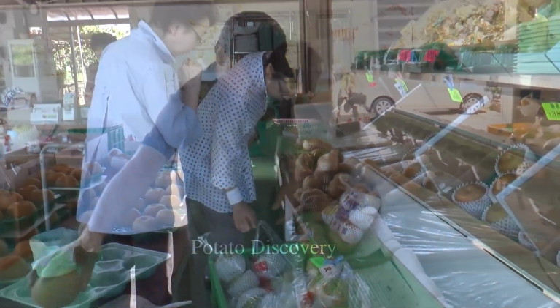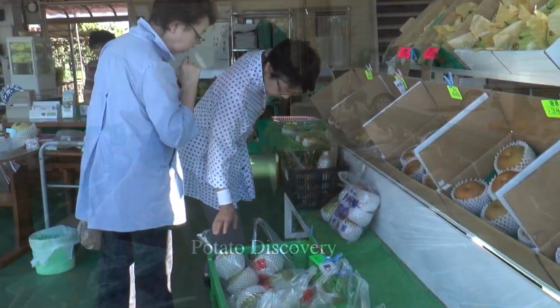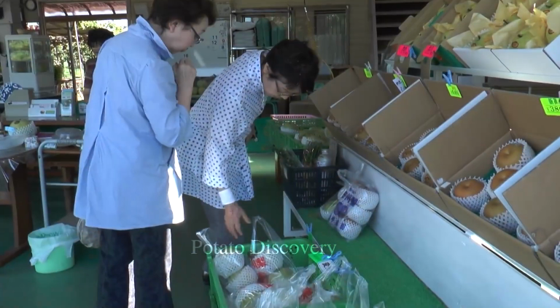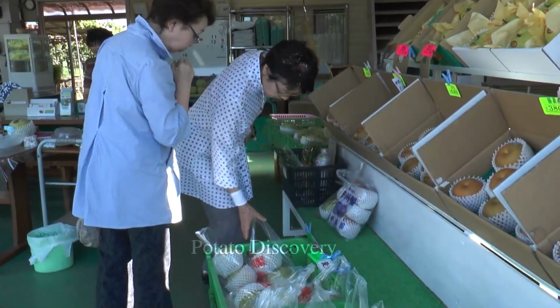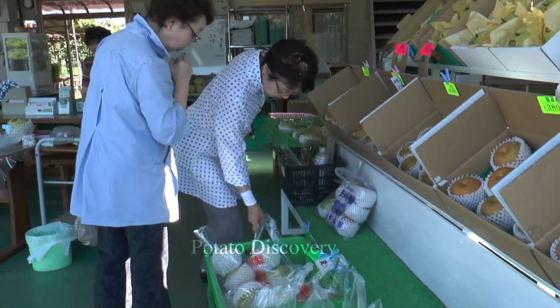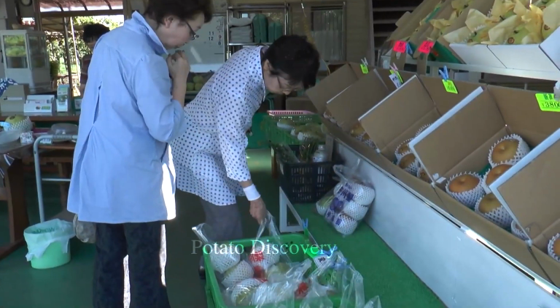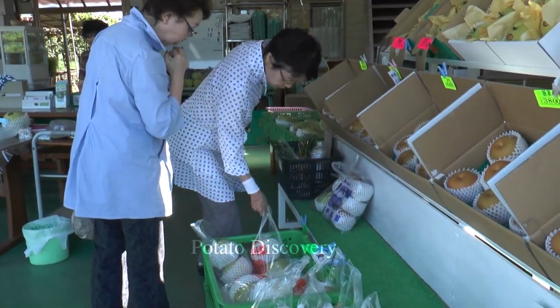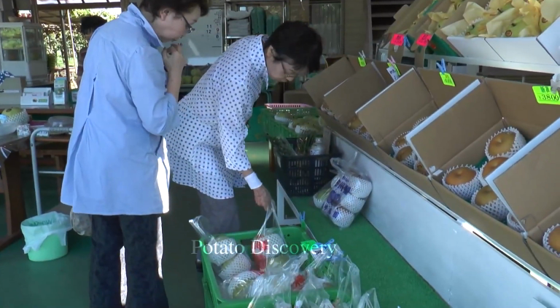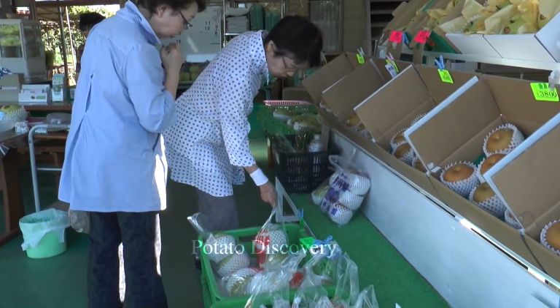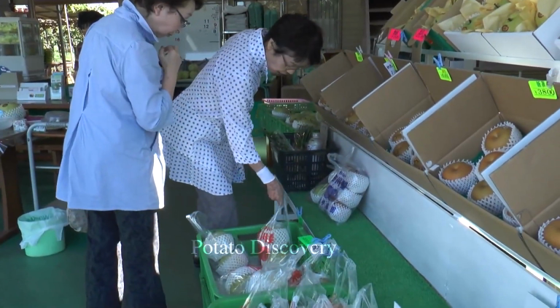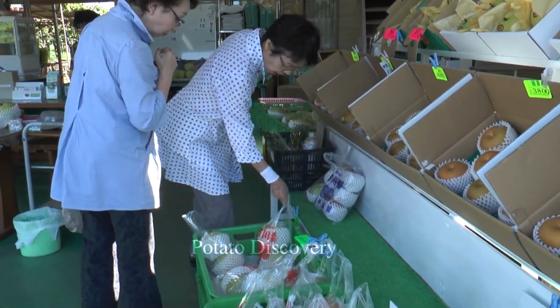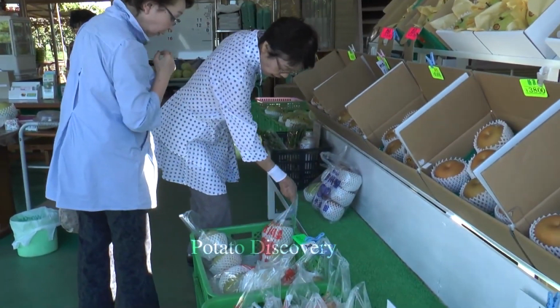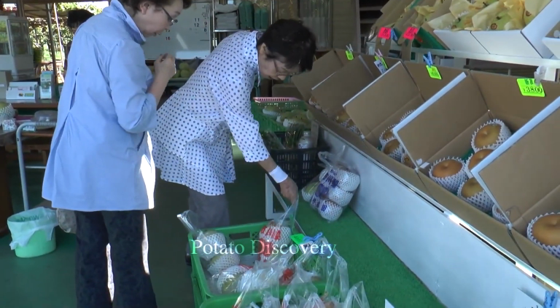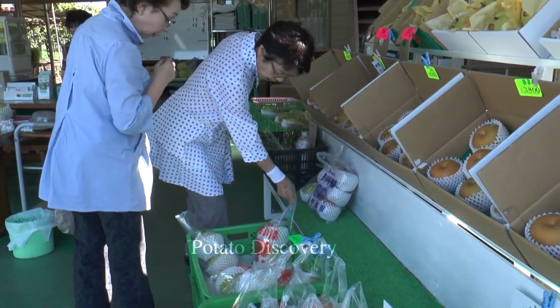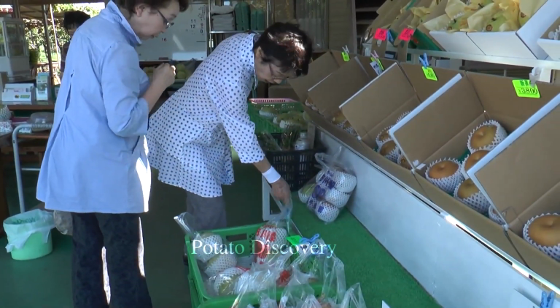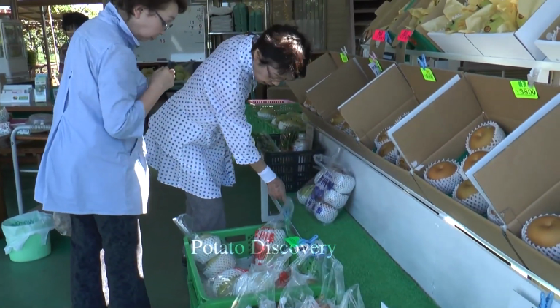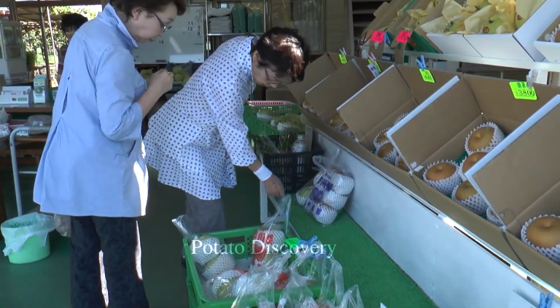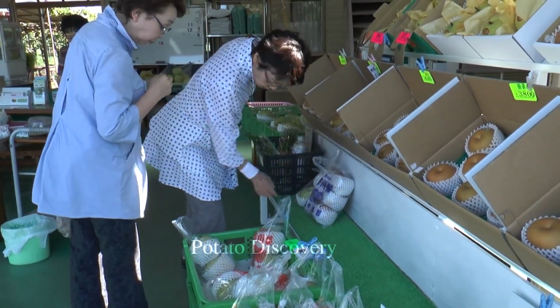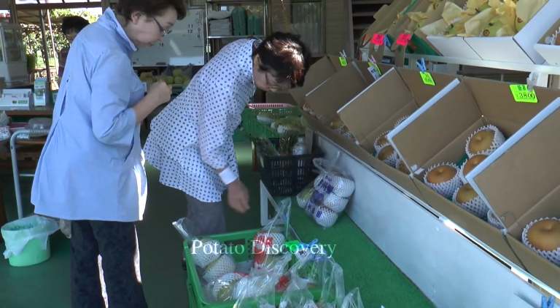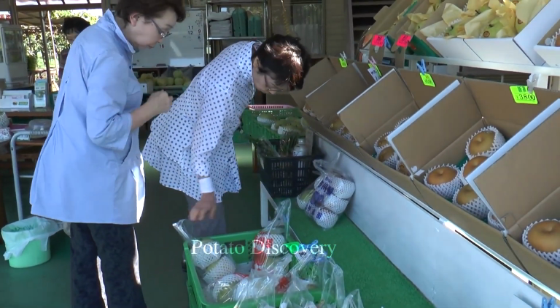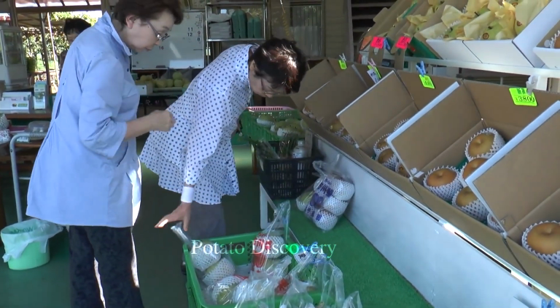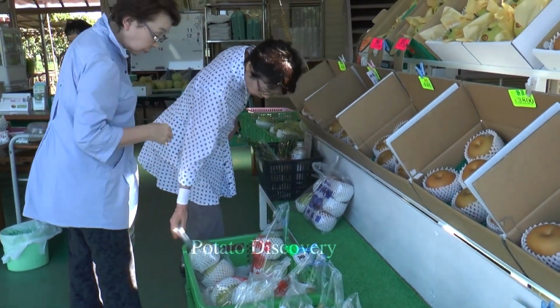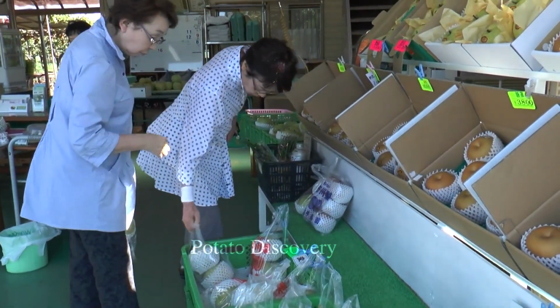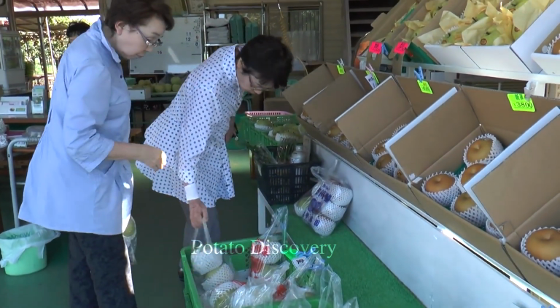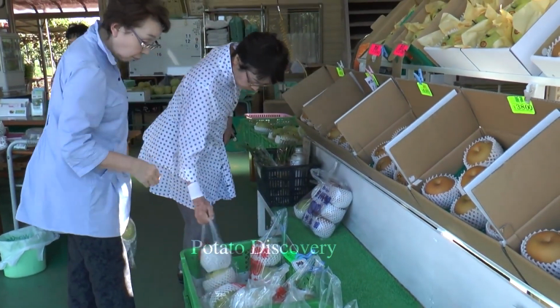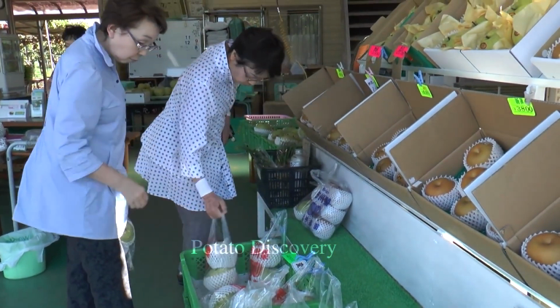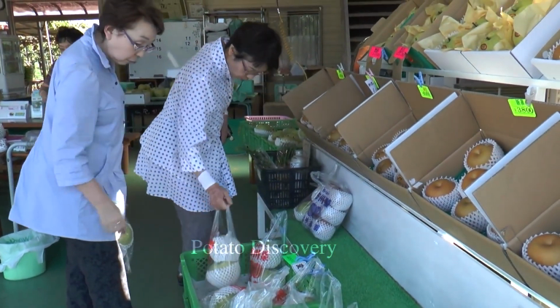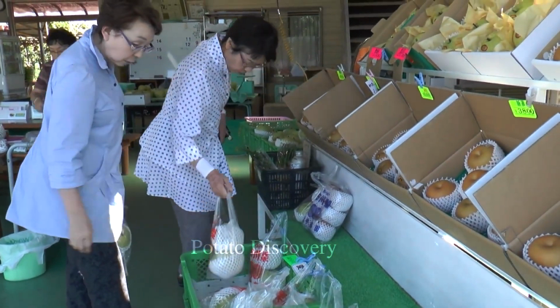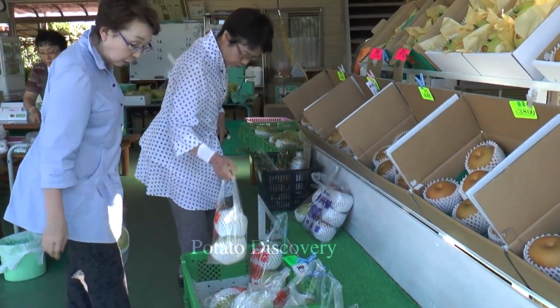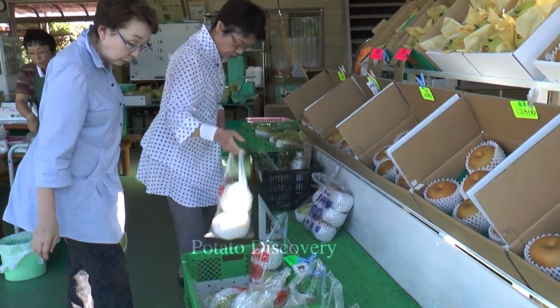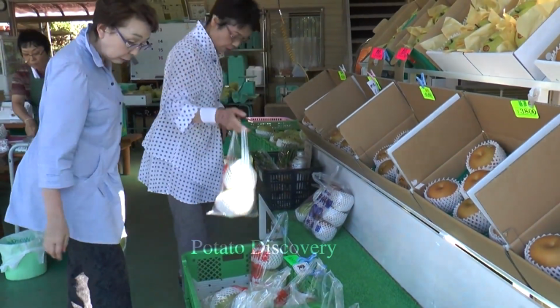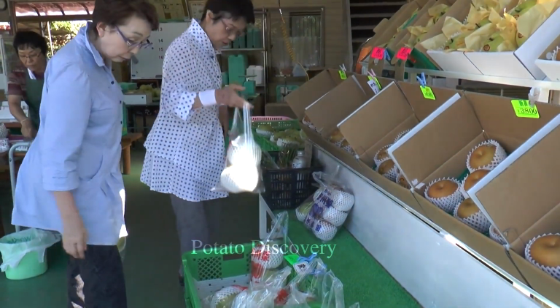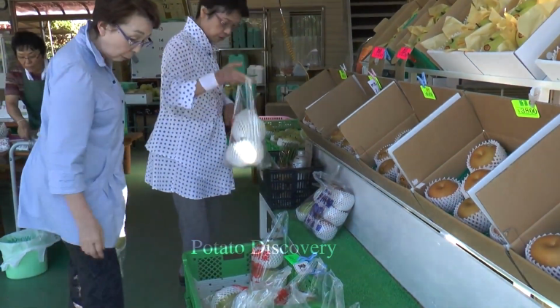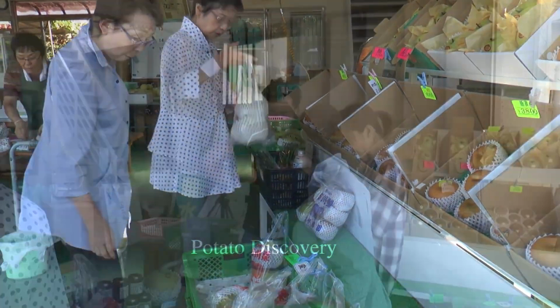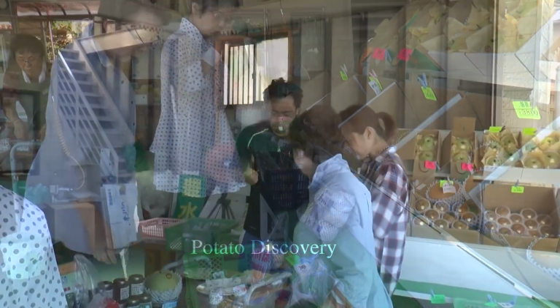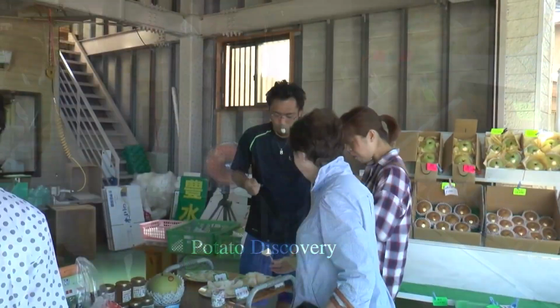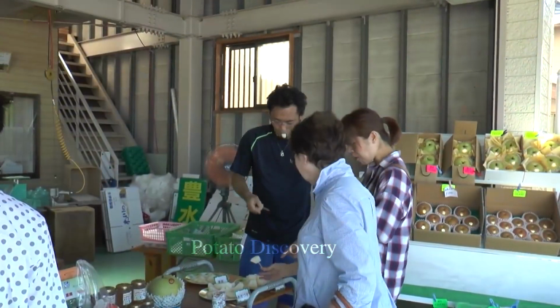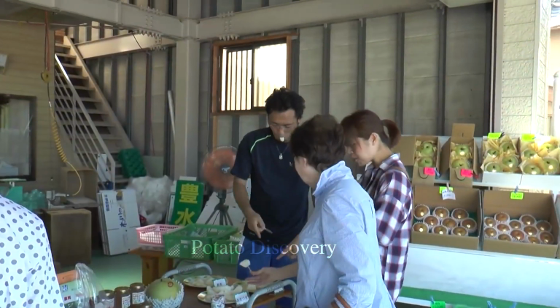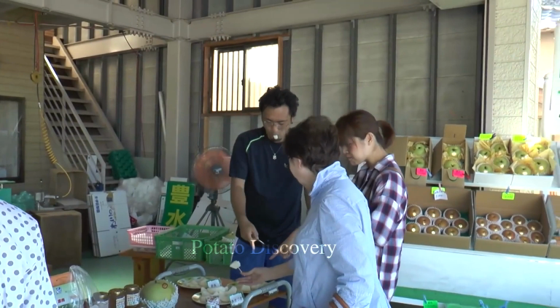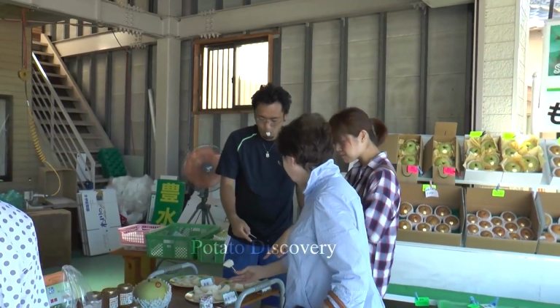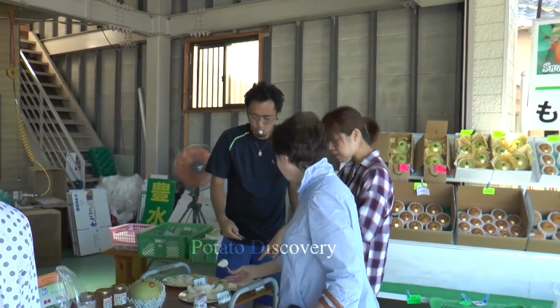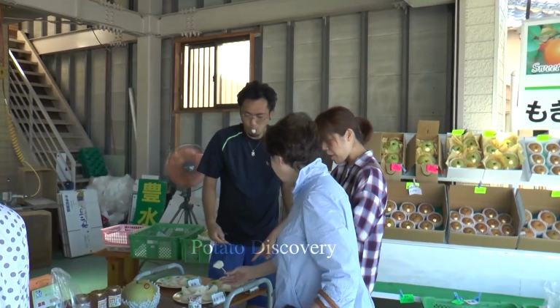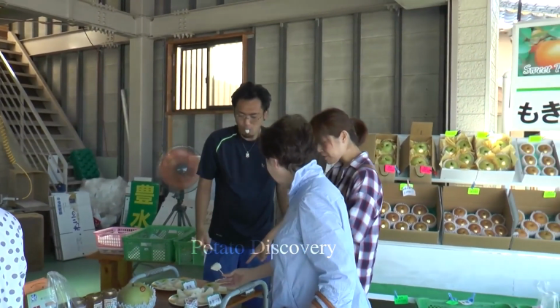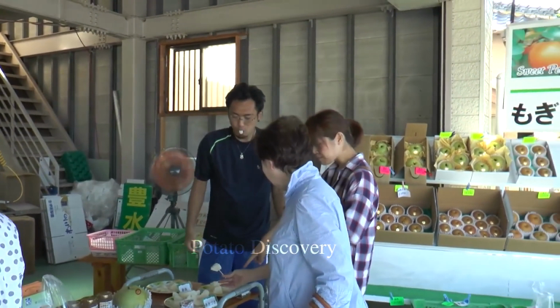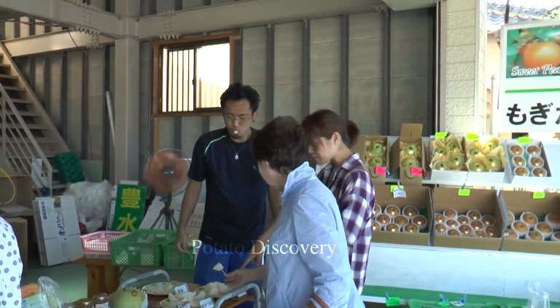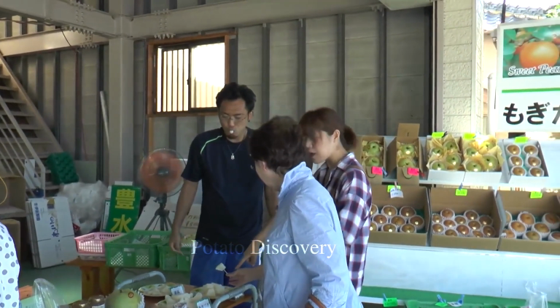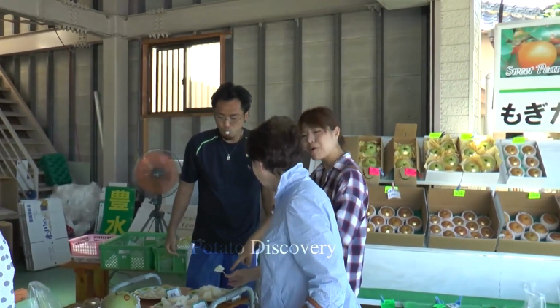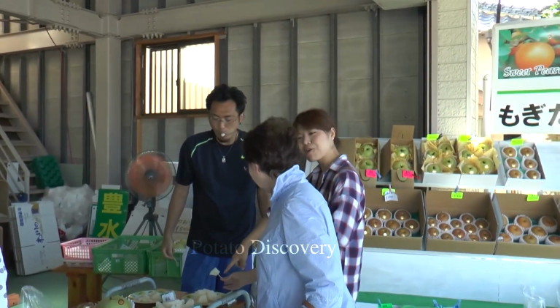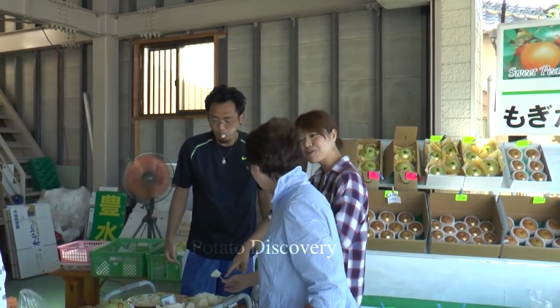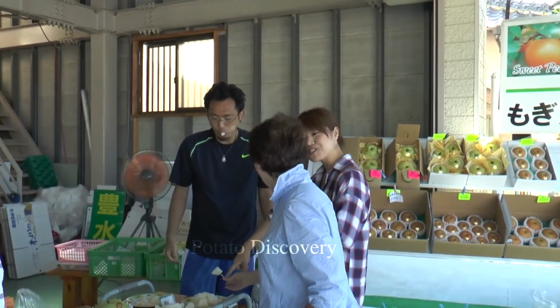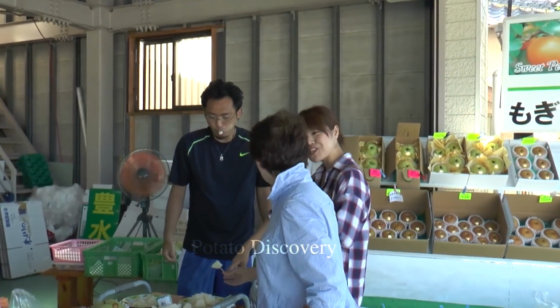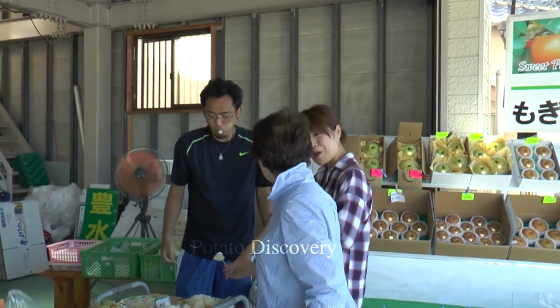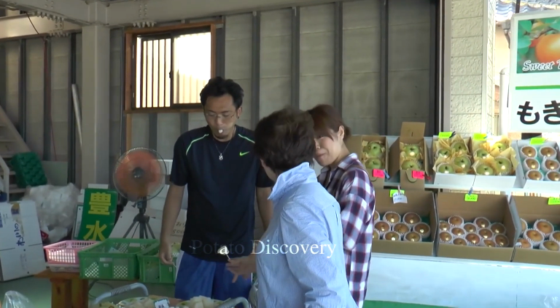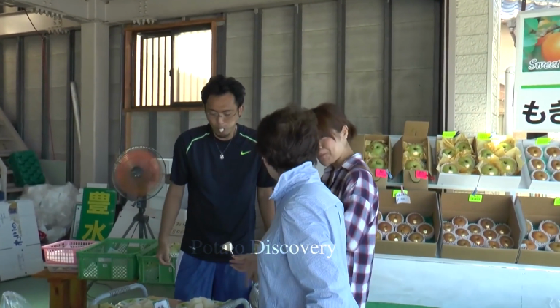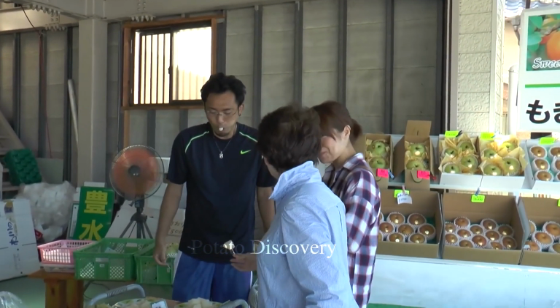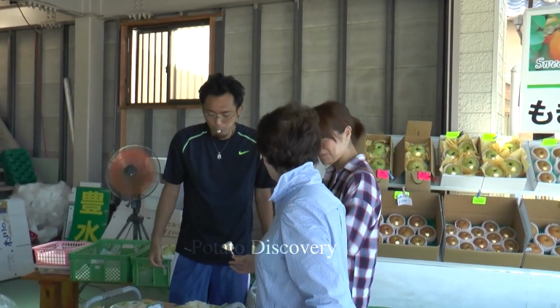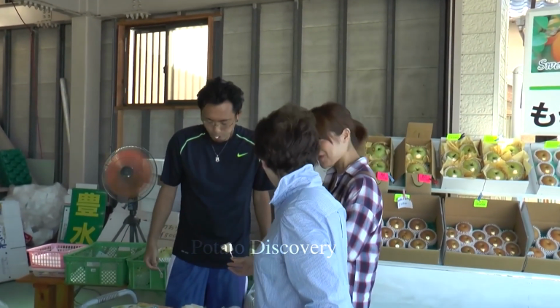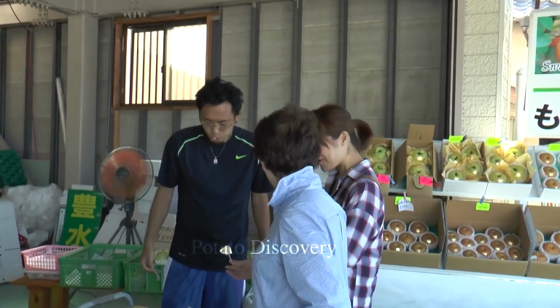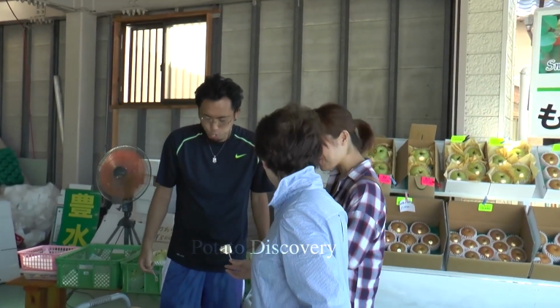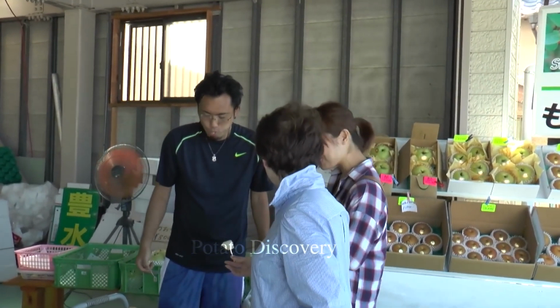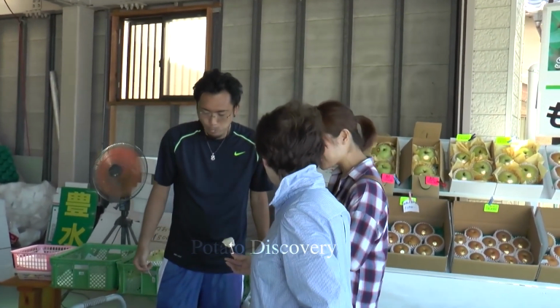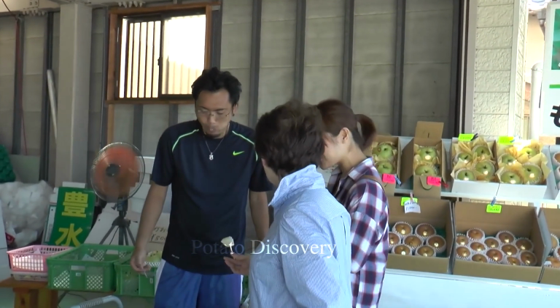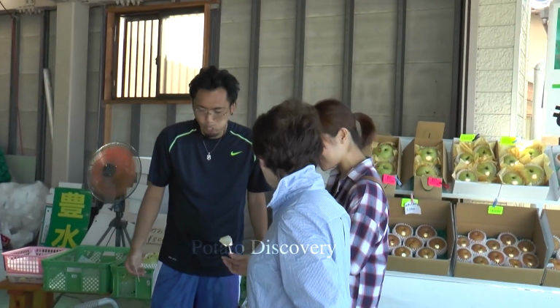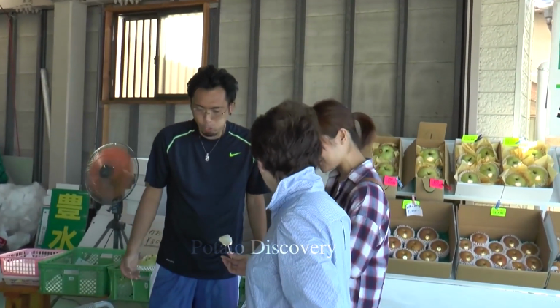Do you like these pears? Please let us know in the comments. Thank you for watching the video. Hello and see you soon!